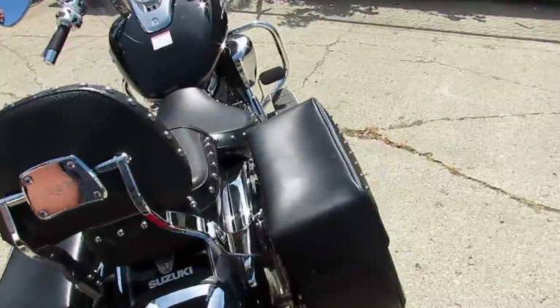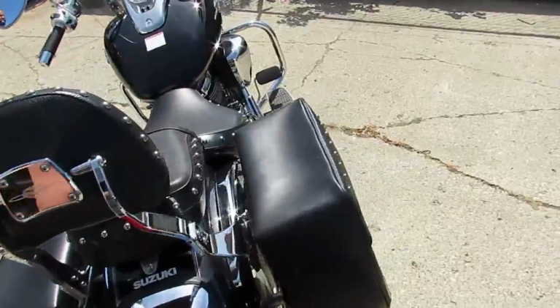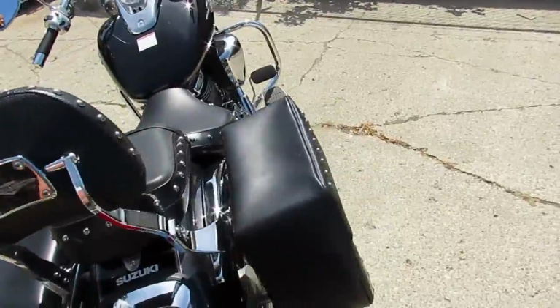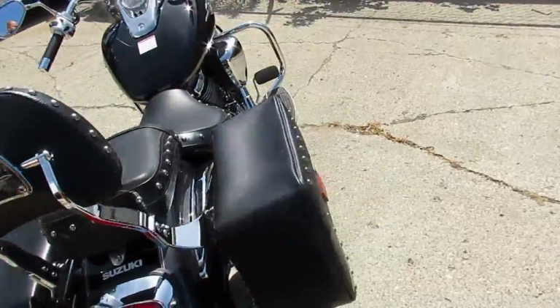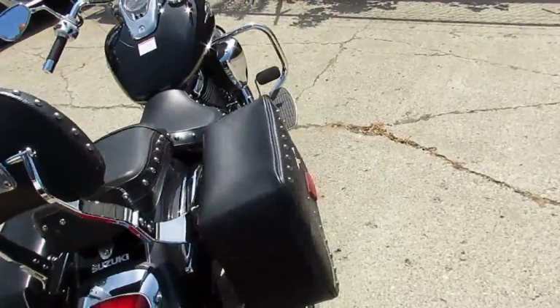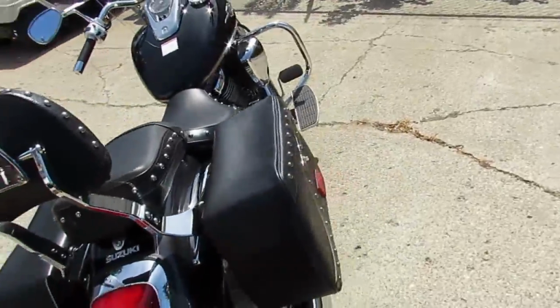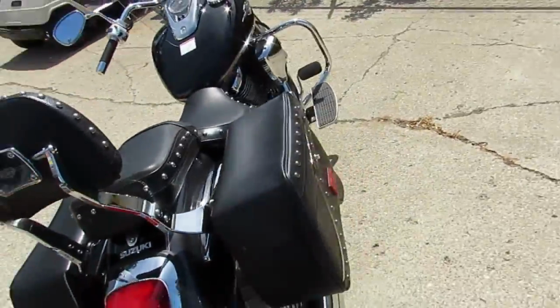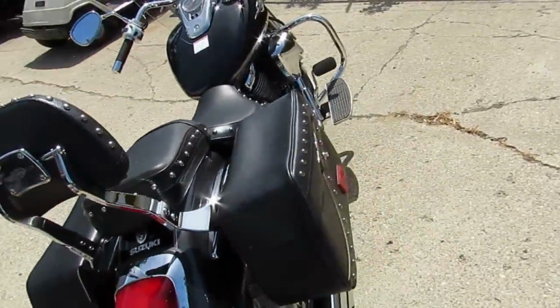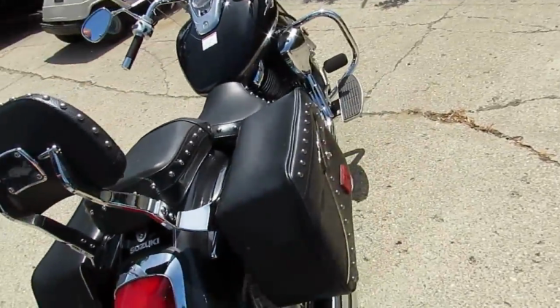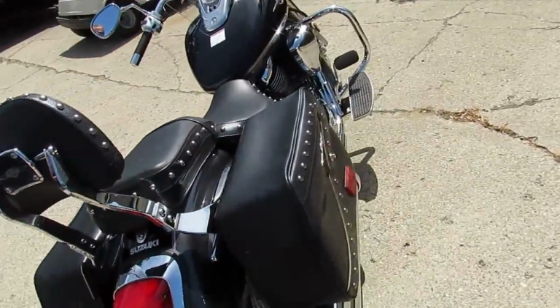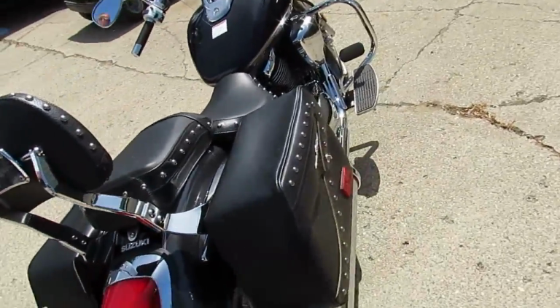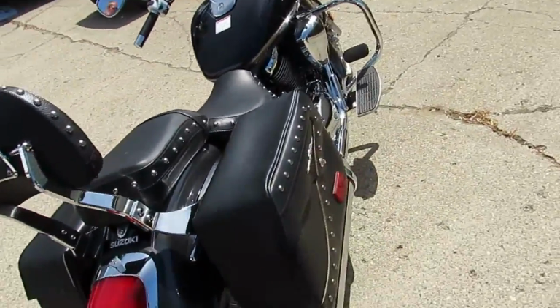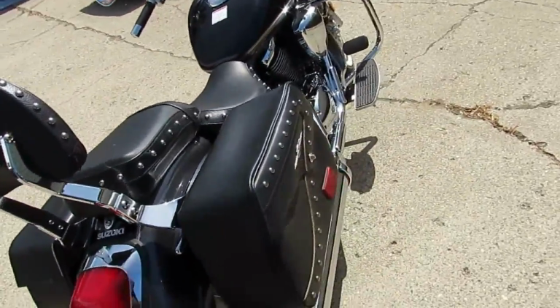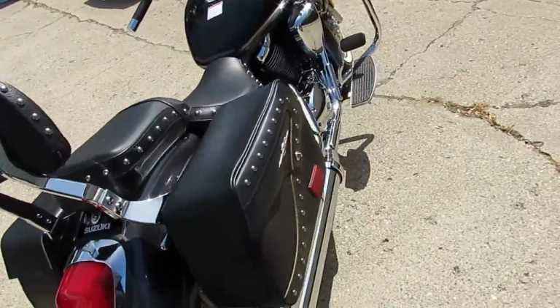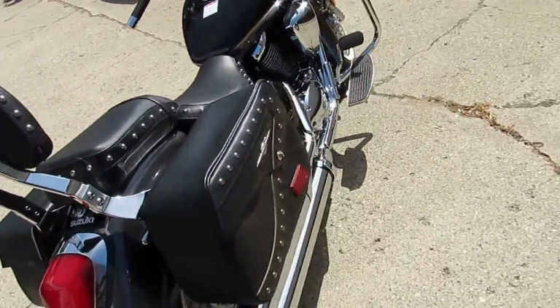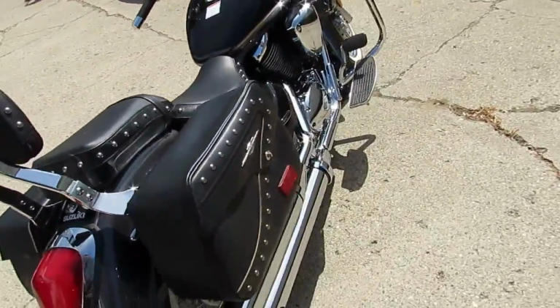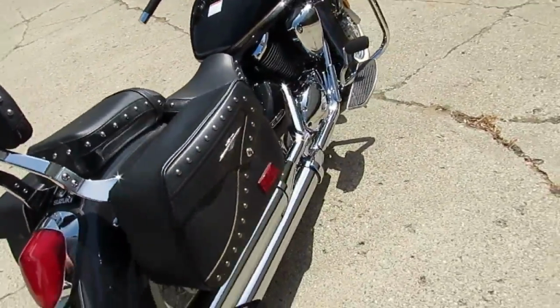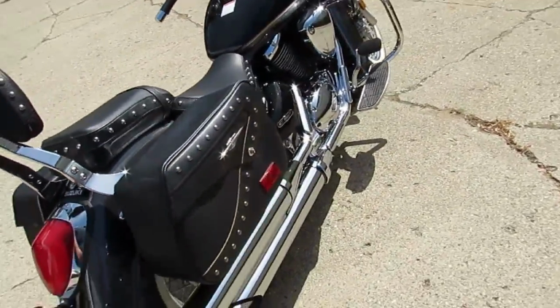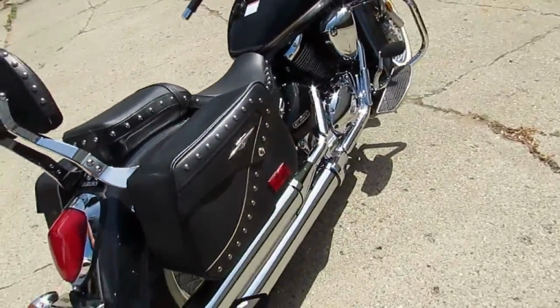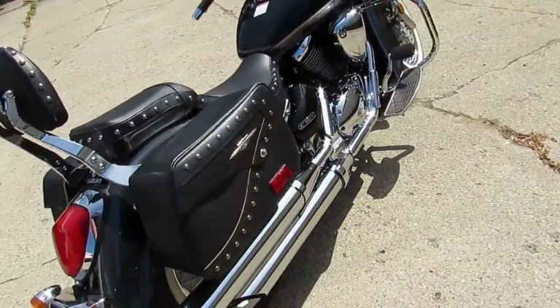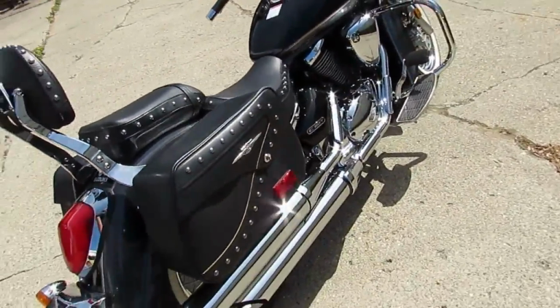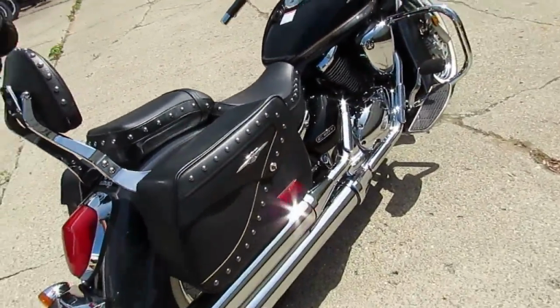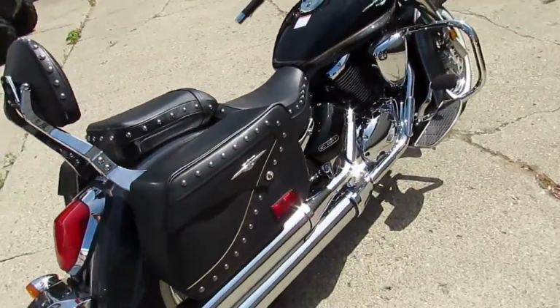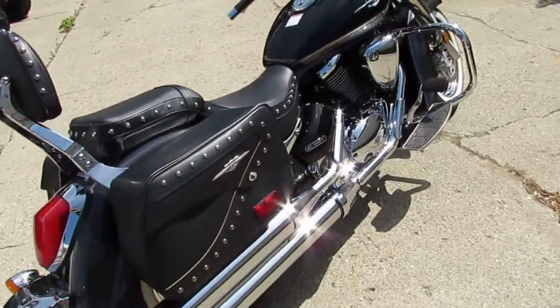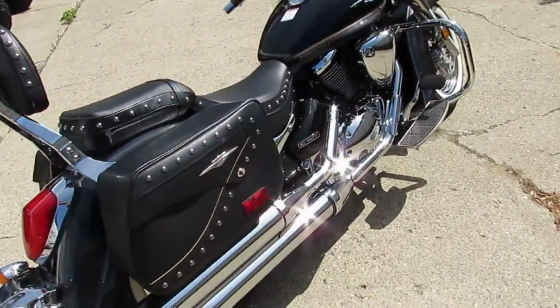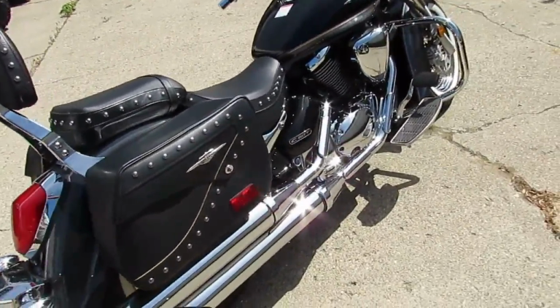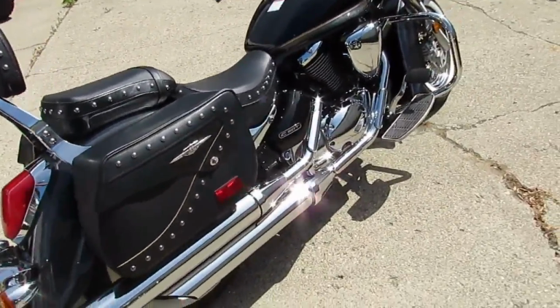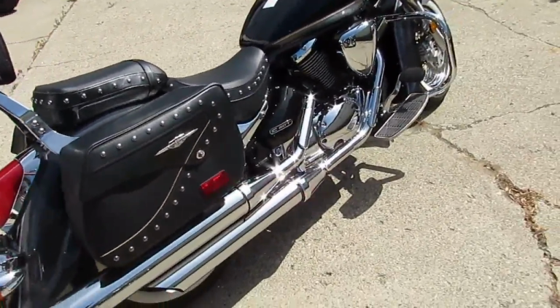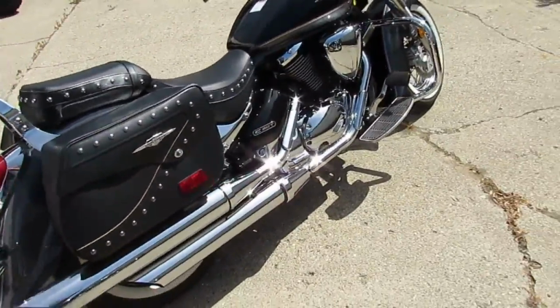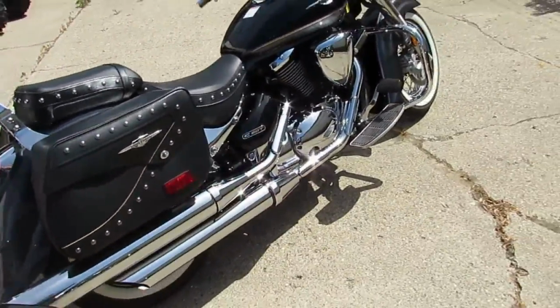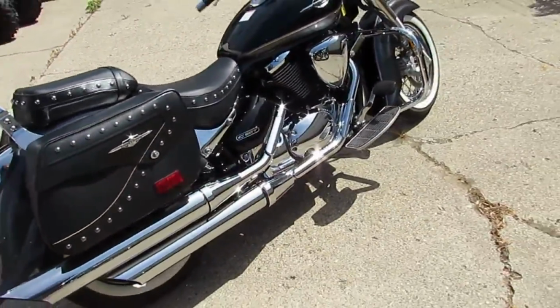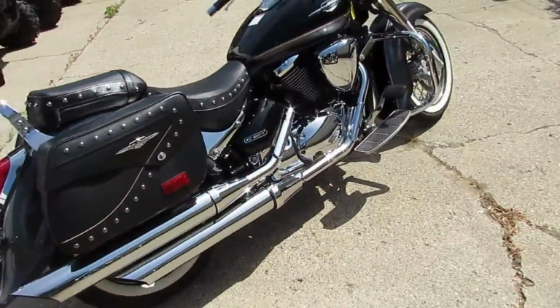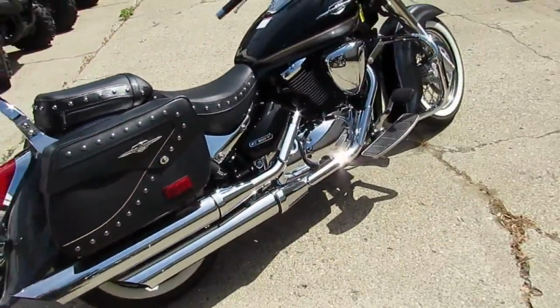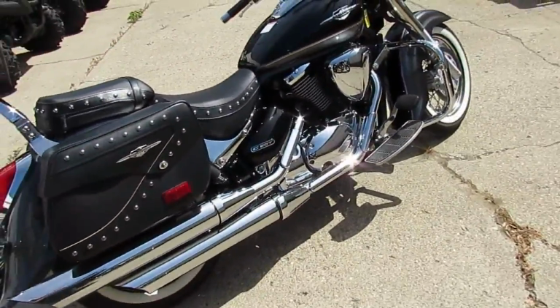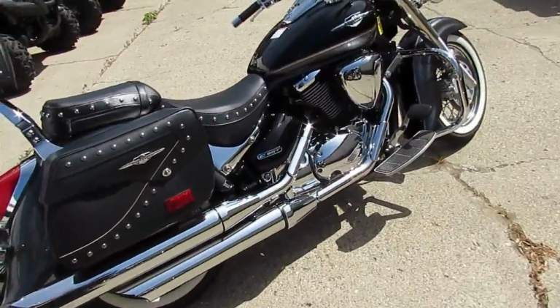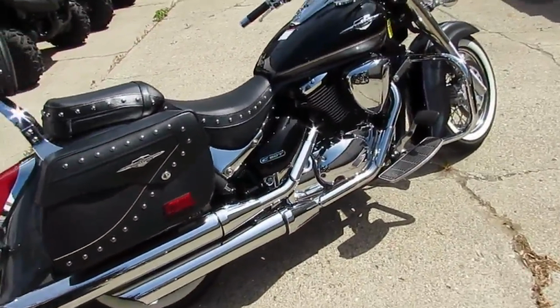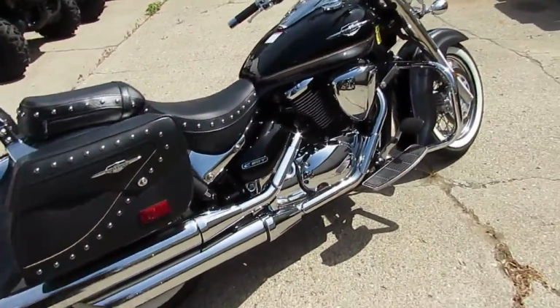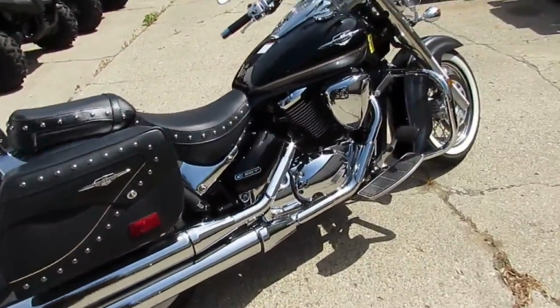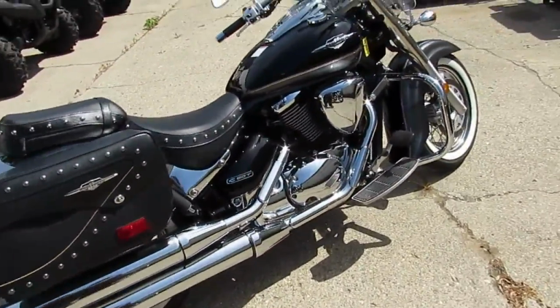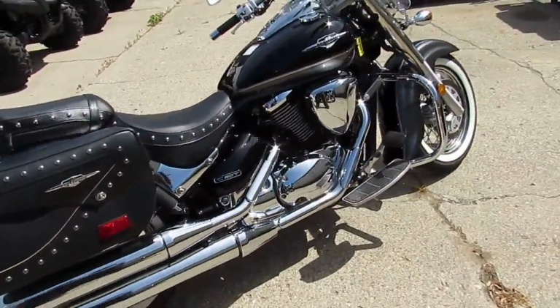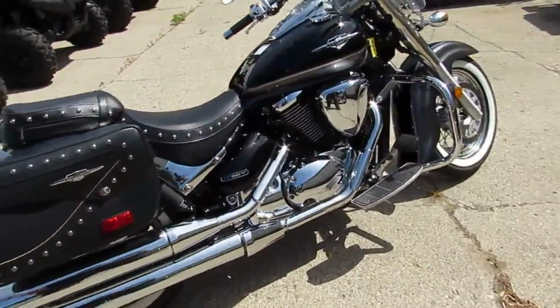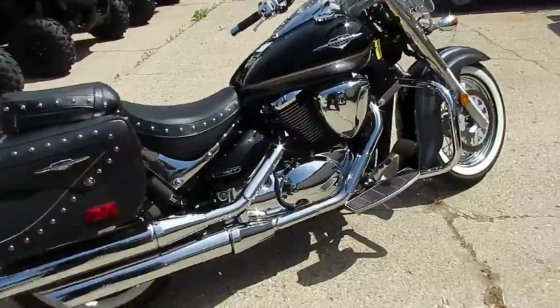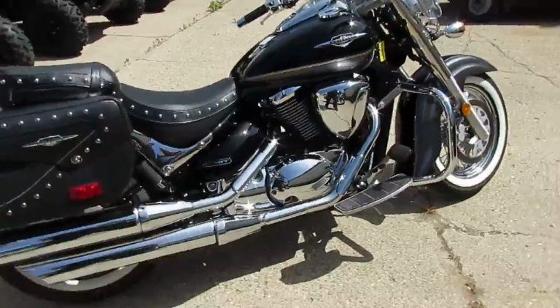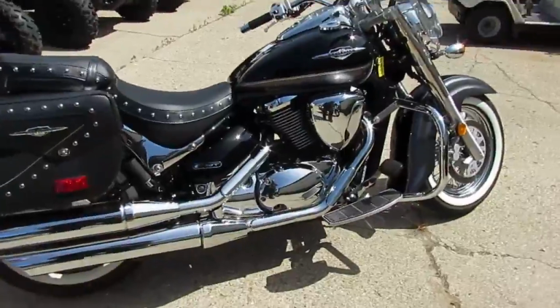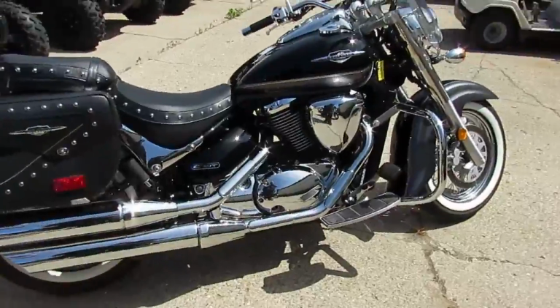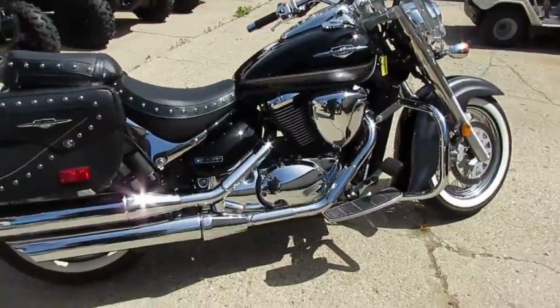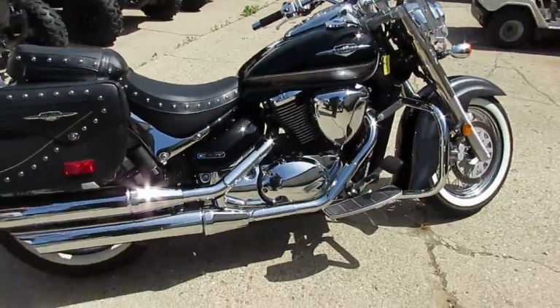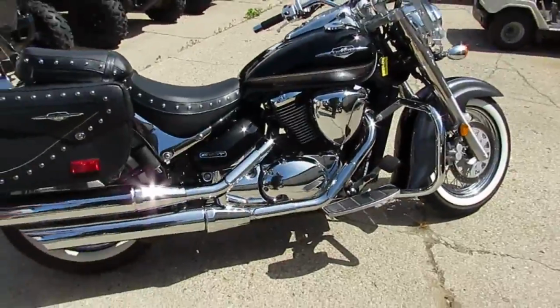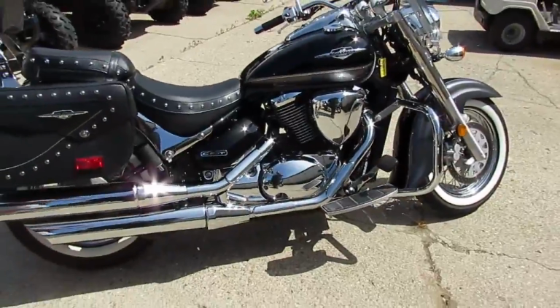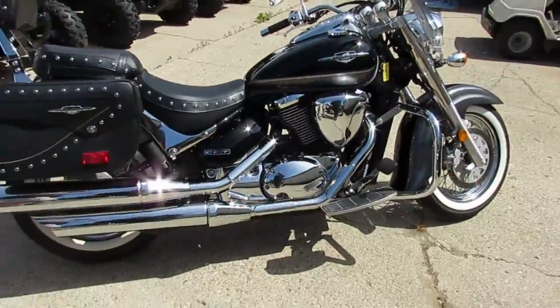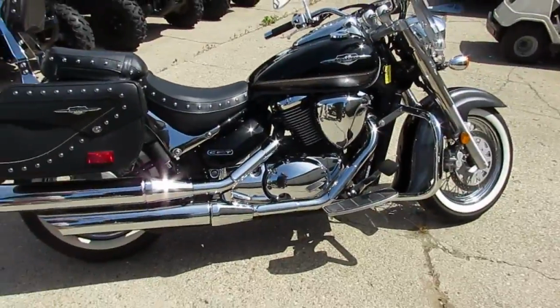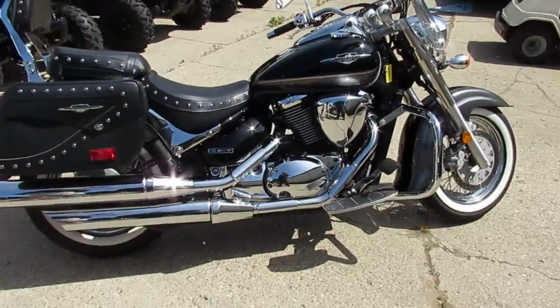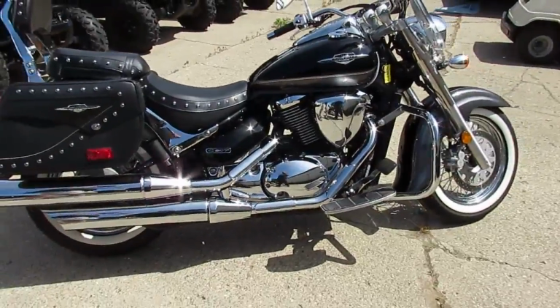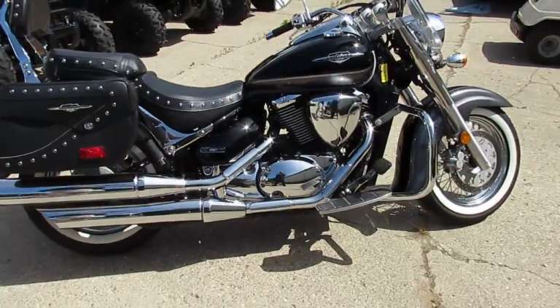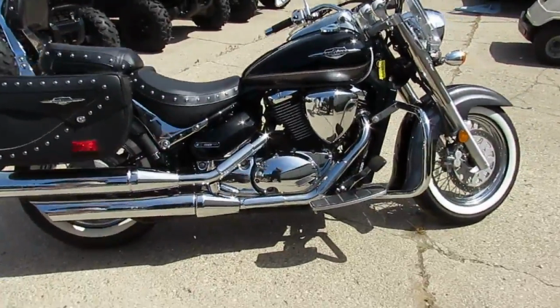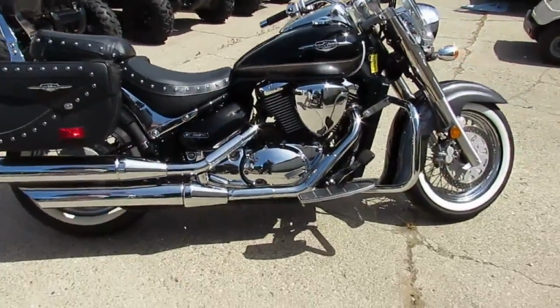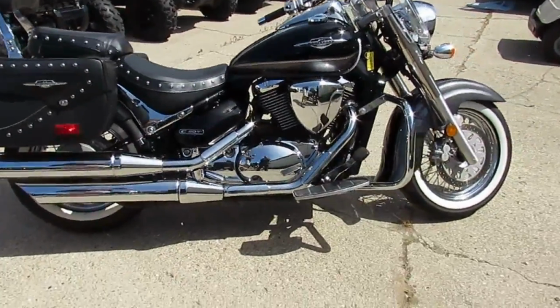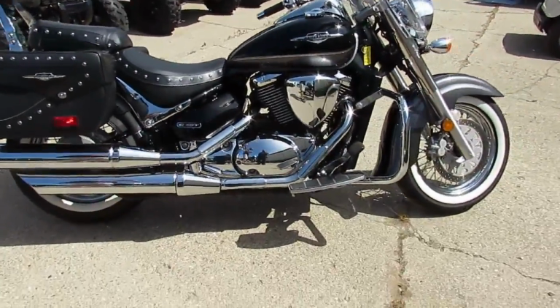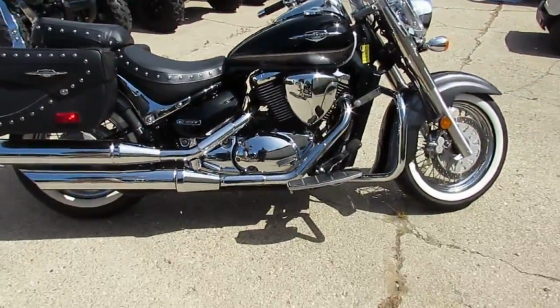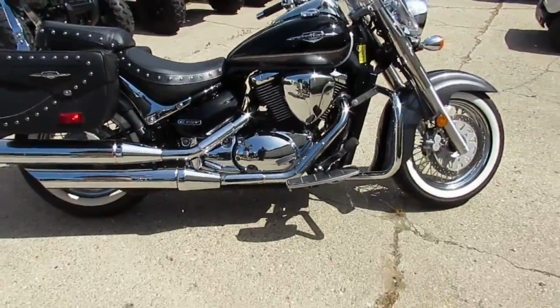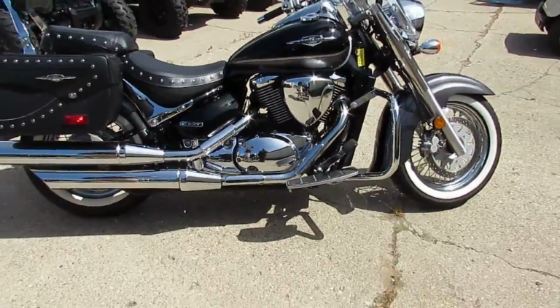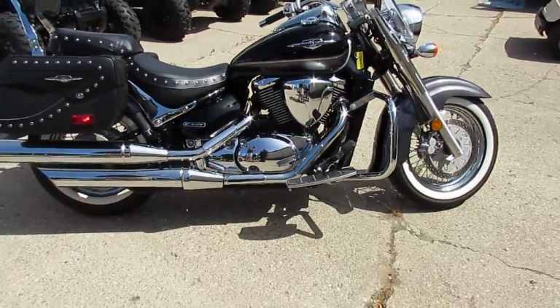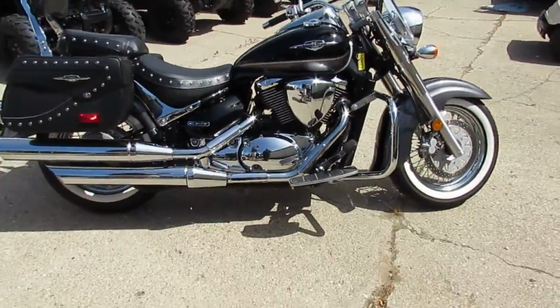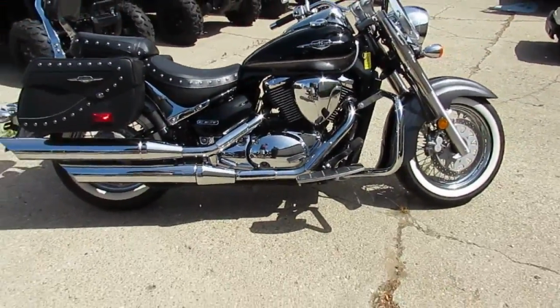There's no dents, no dings, no scratches. It's got the two-tone black and charcoal paint. It's a good-looking bike, guys. Real nice bike.